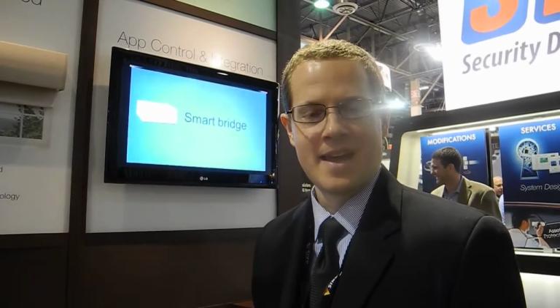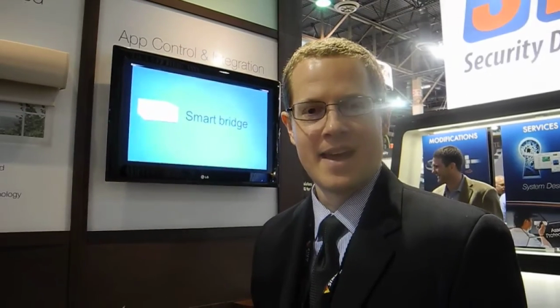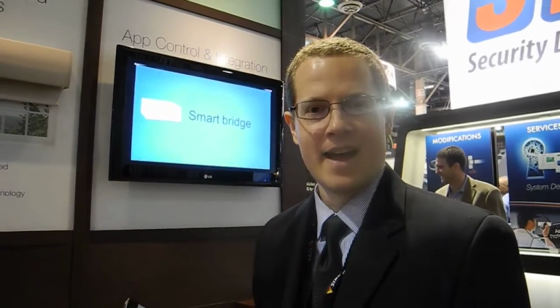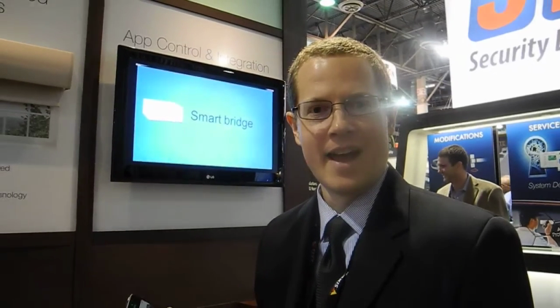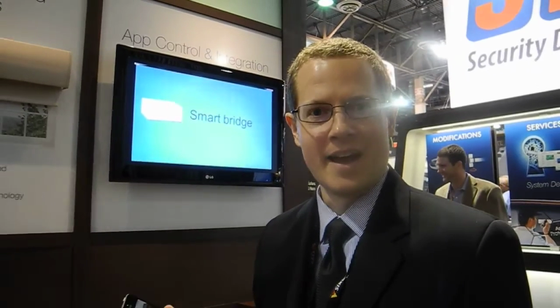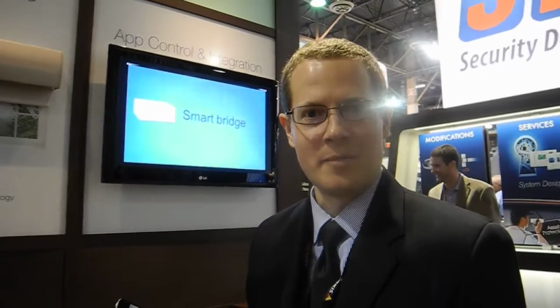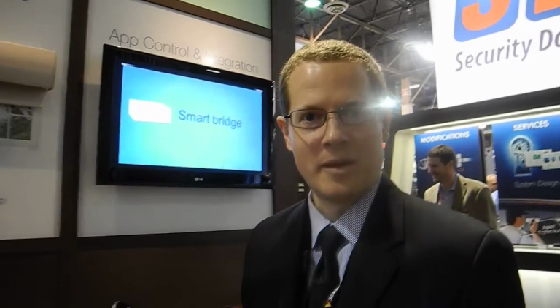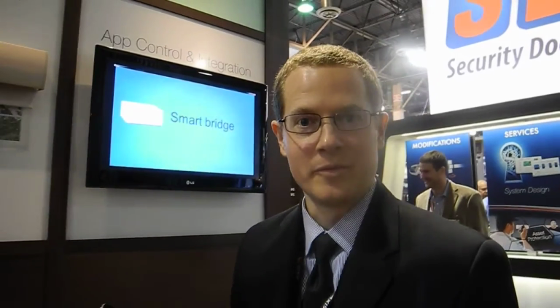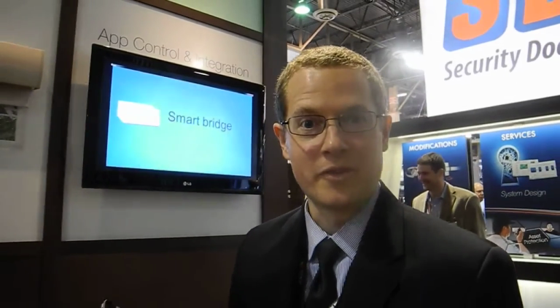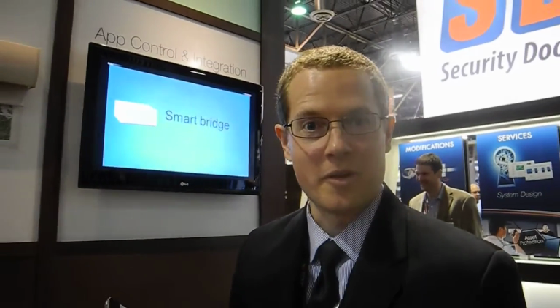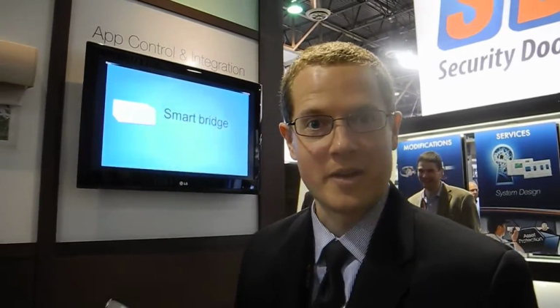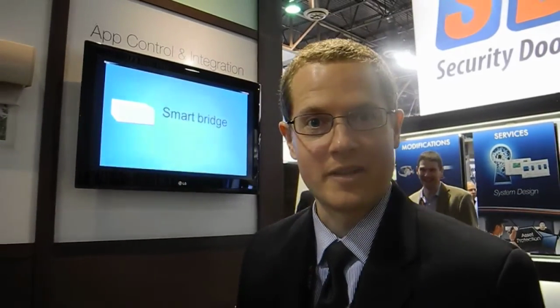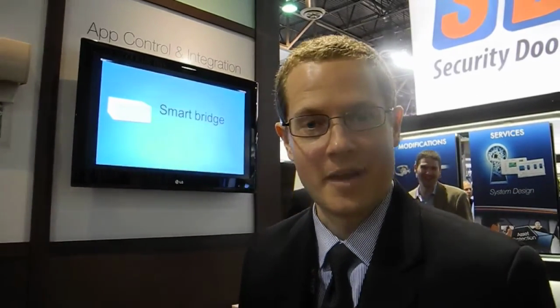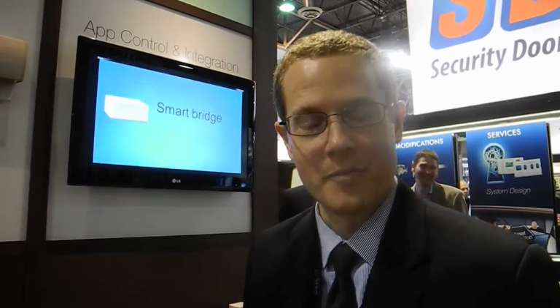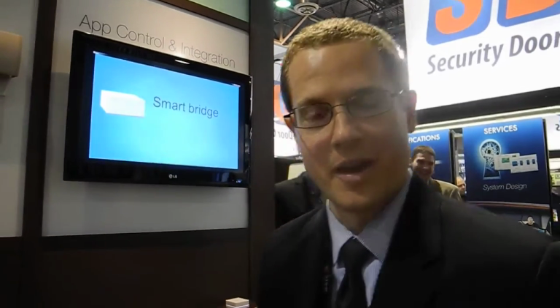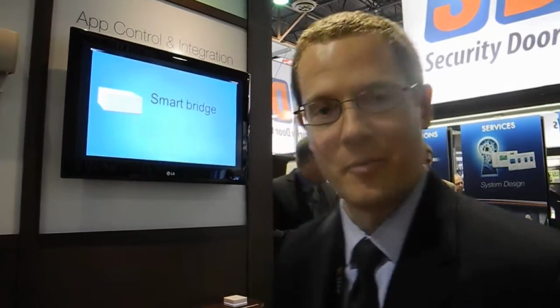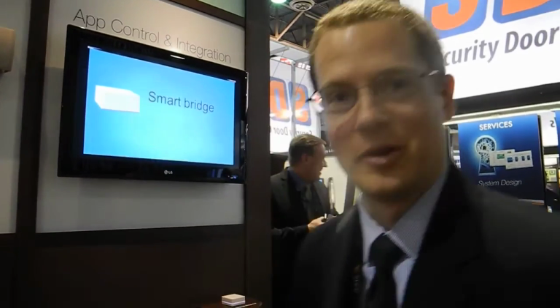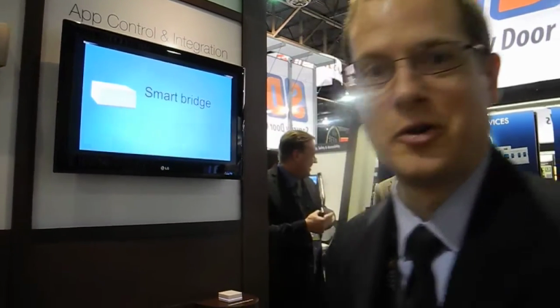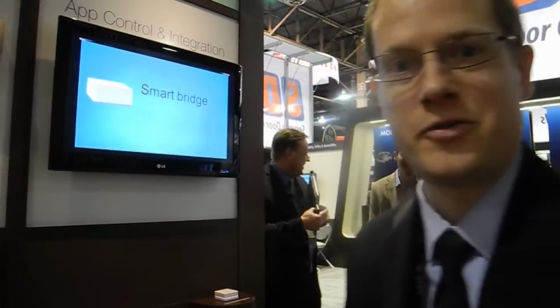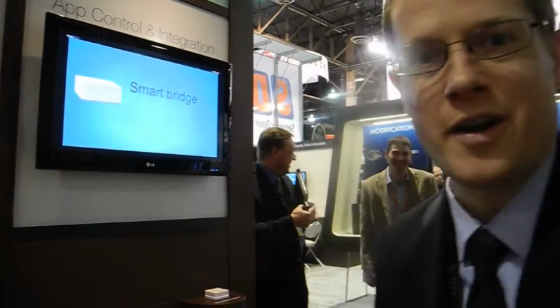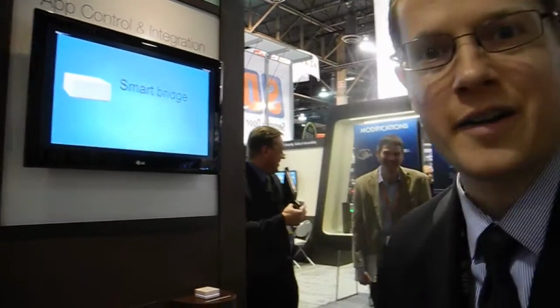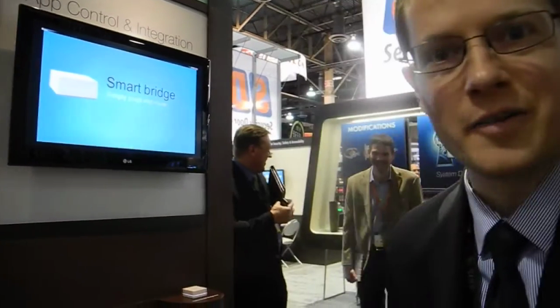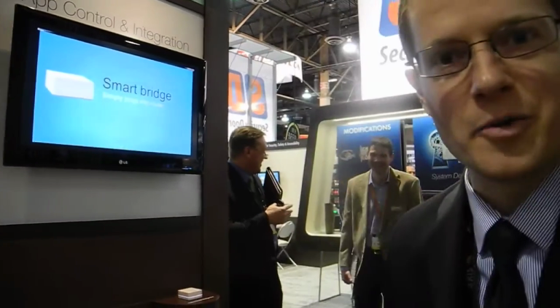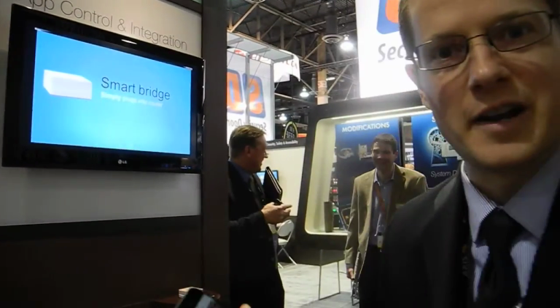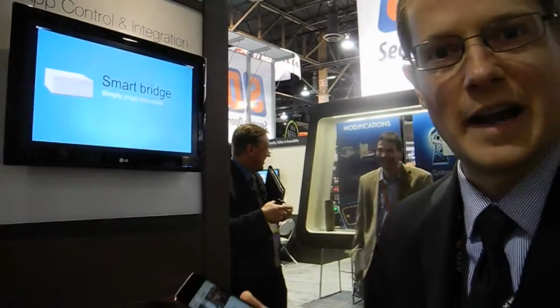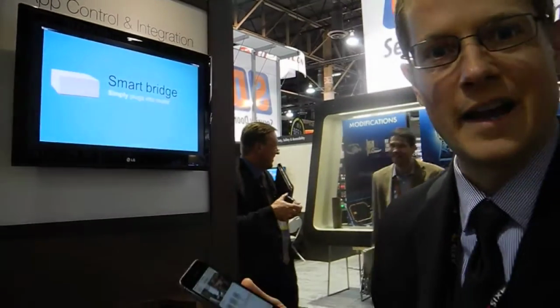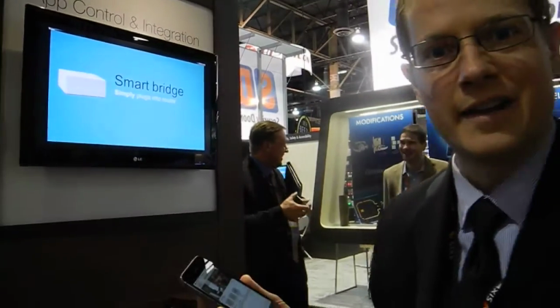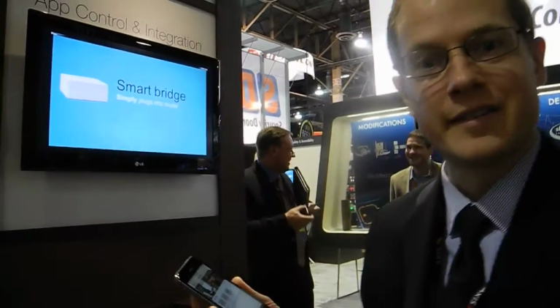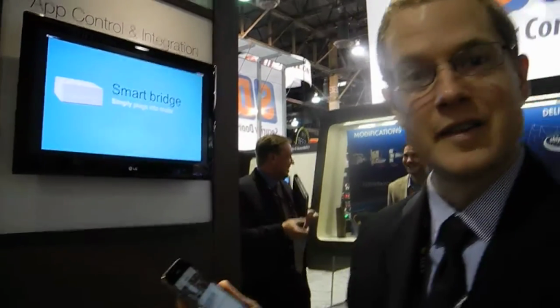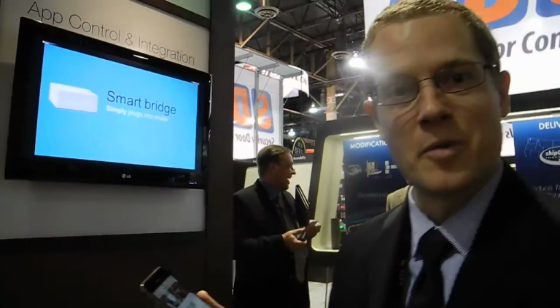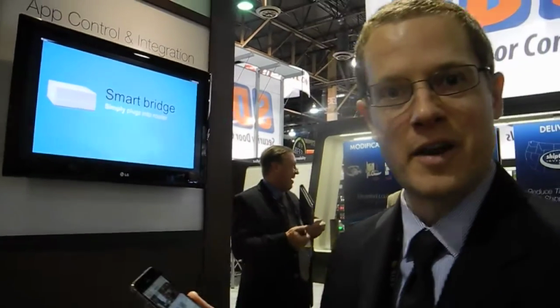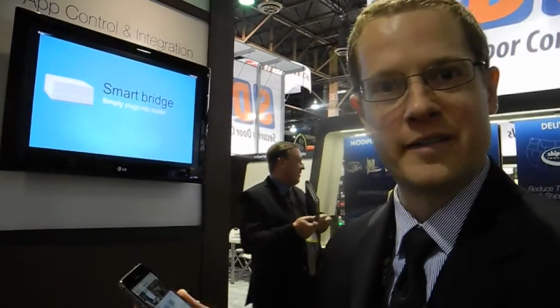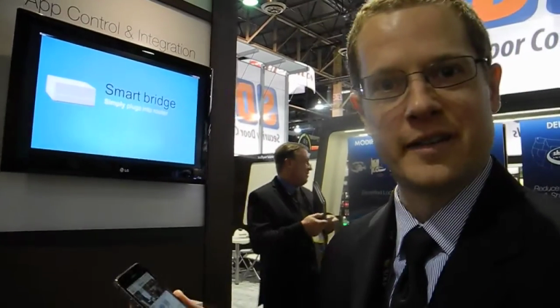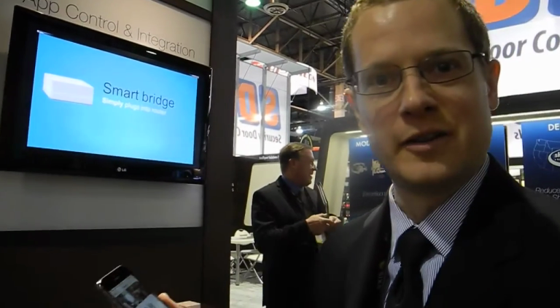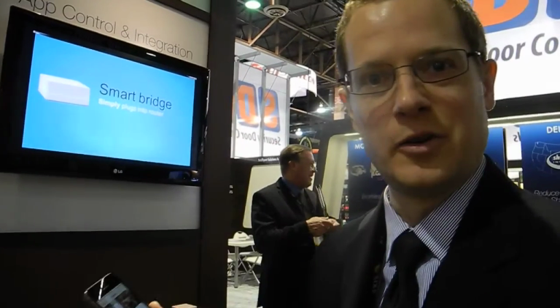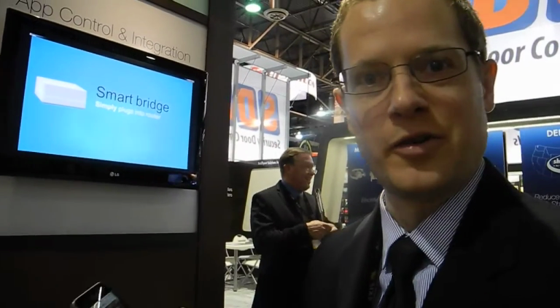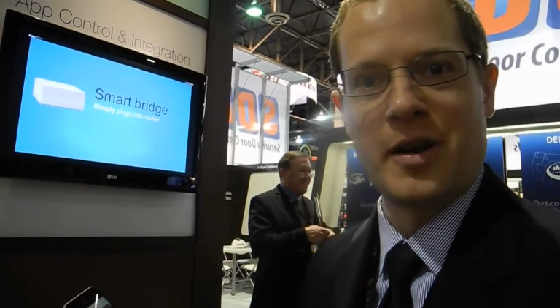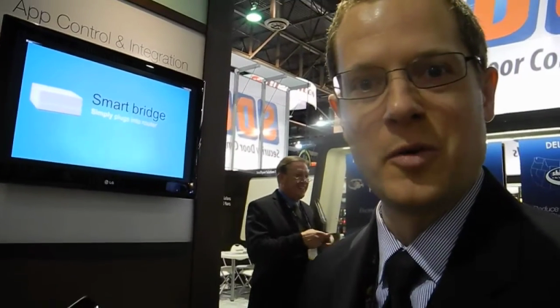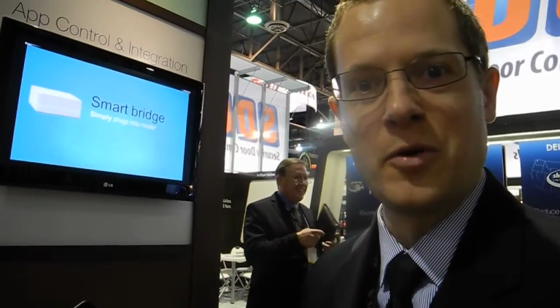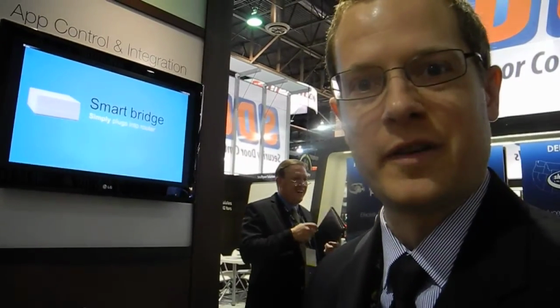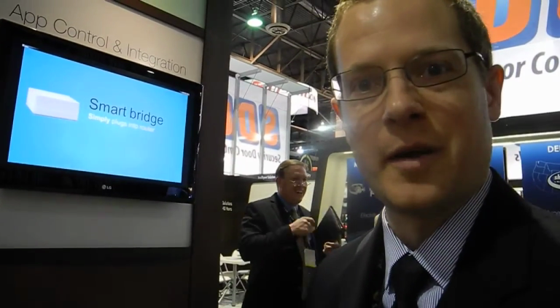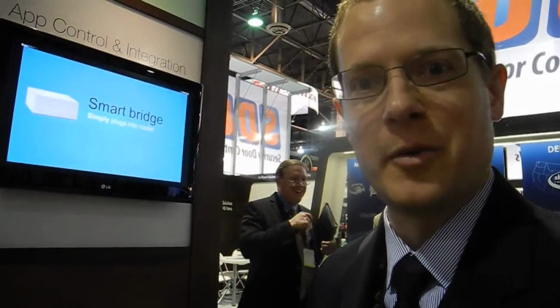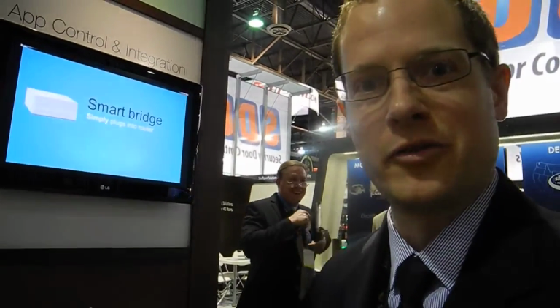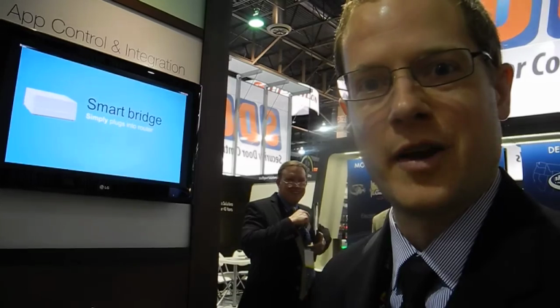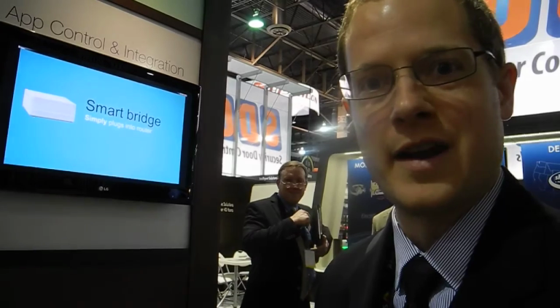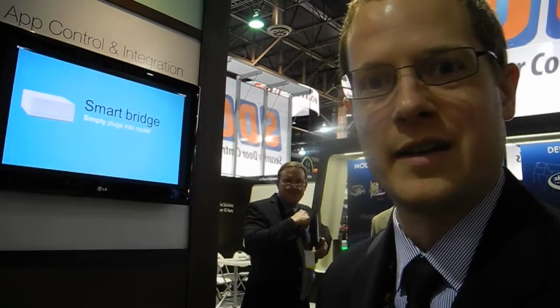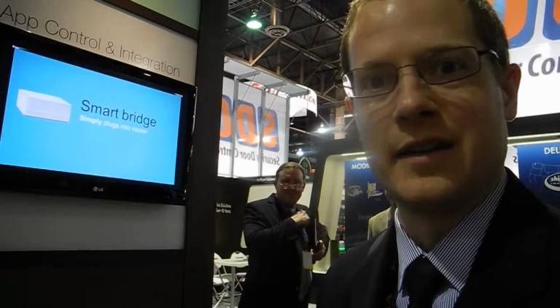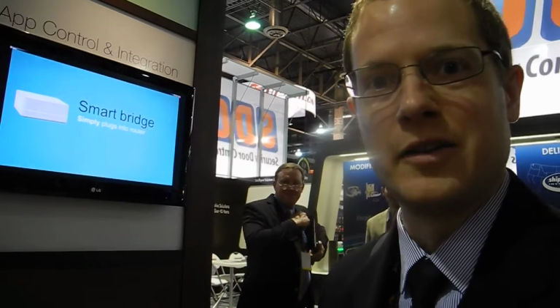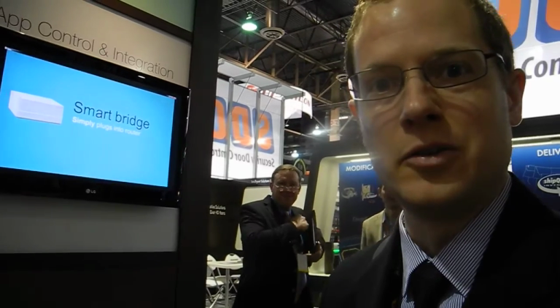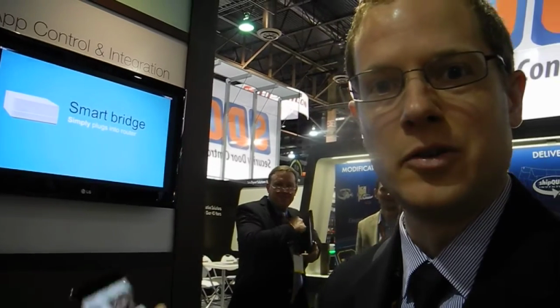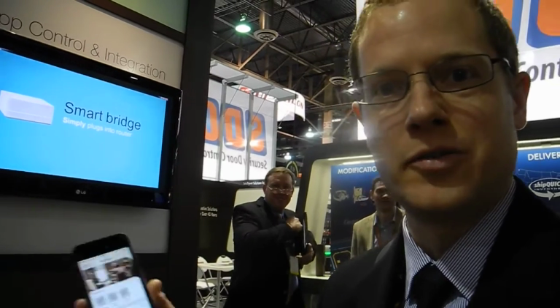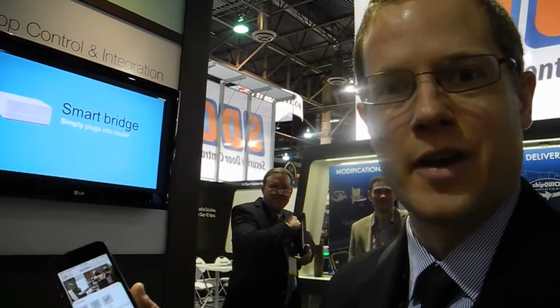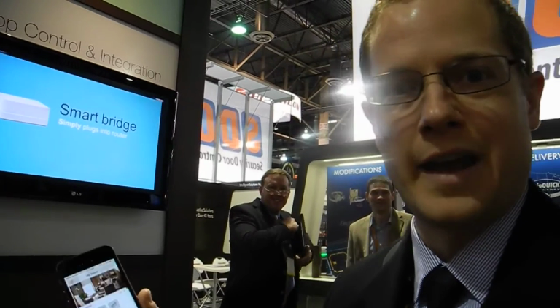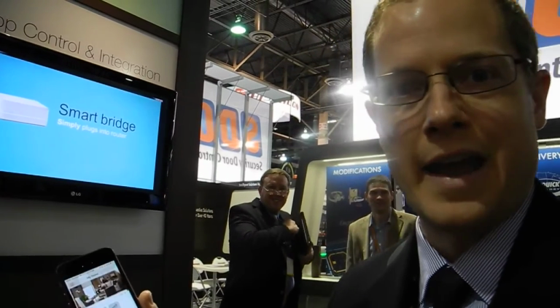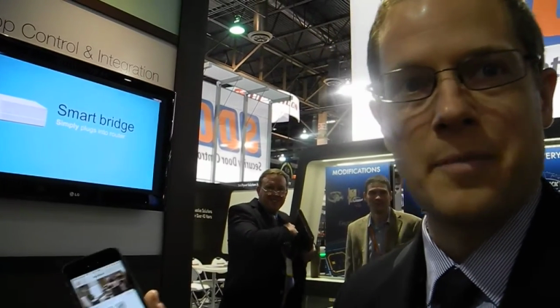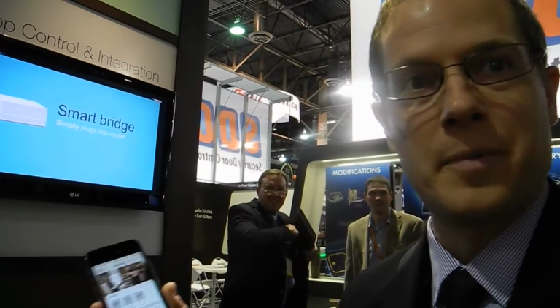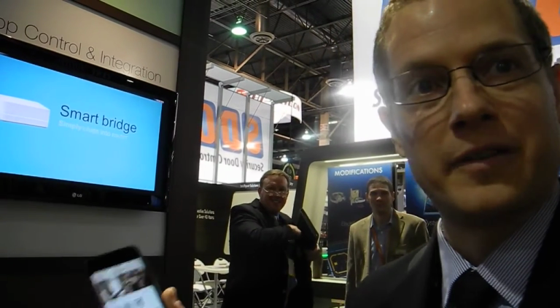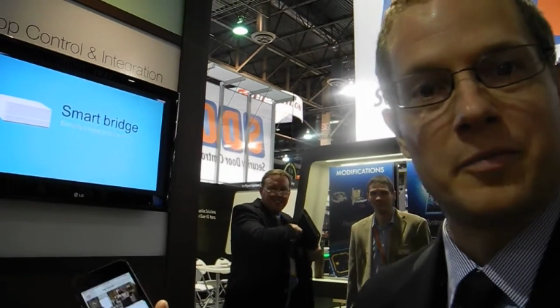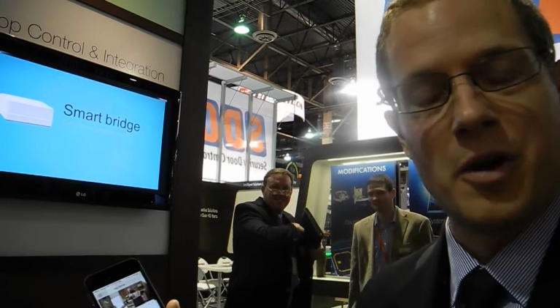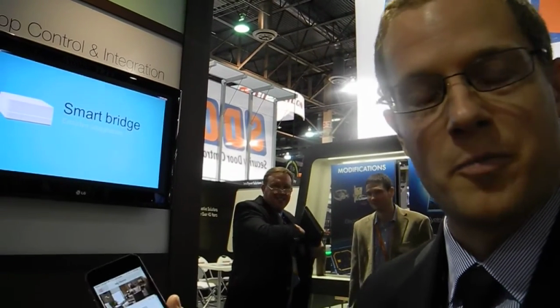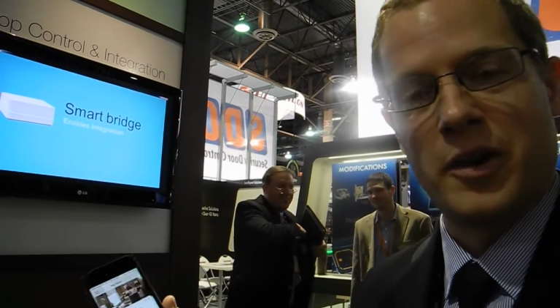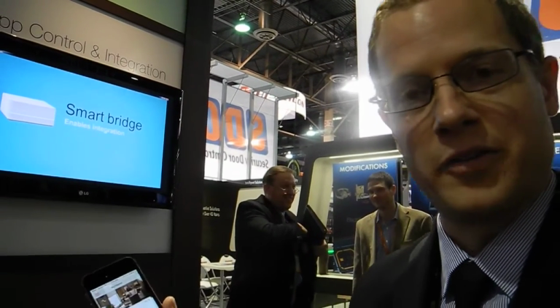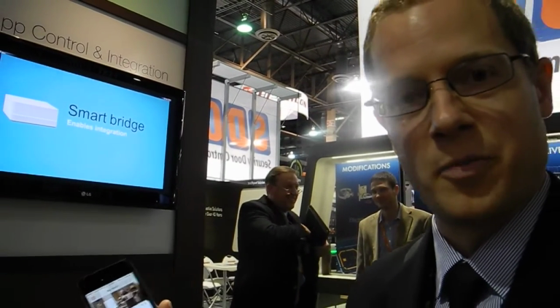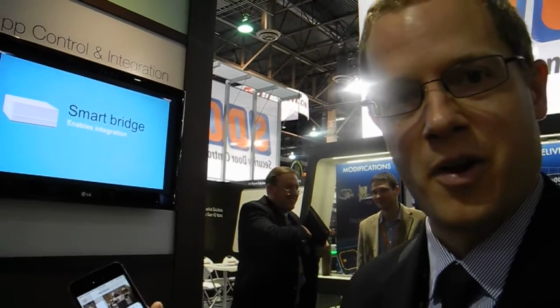Hi, my name is Jeremy Klein. We're going with Lutron and we're at ISC West at the Lutron booth demonstrating the new Lutron app and SmartBridge Pro.